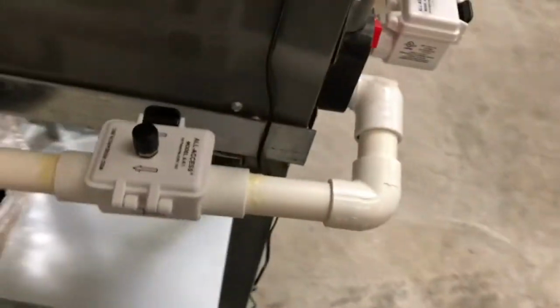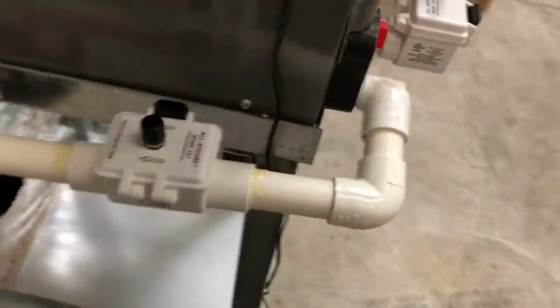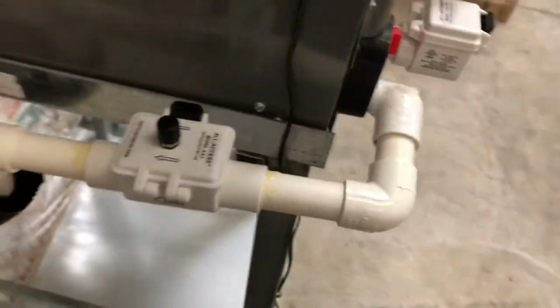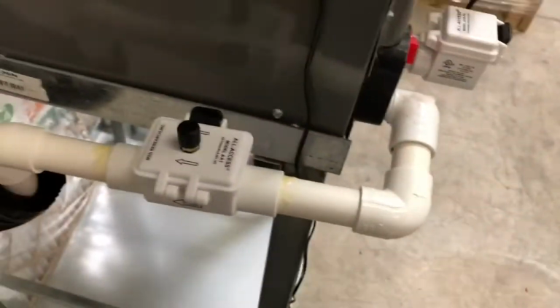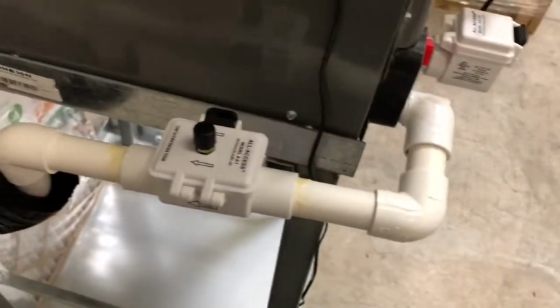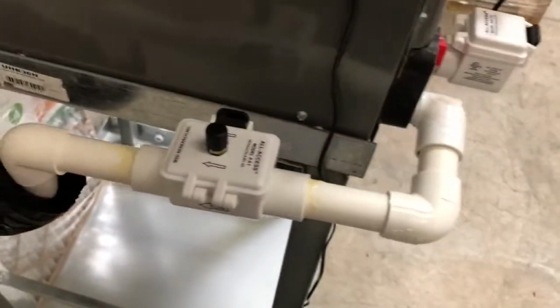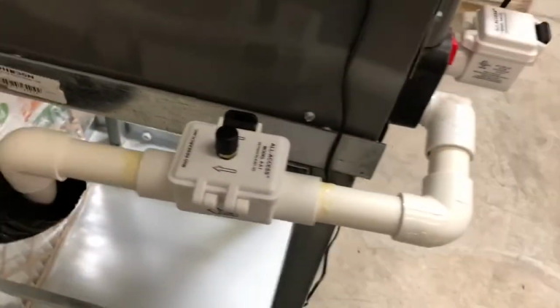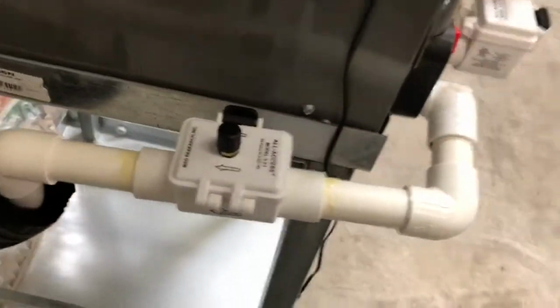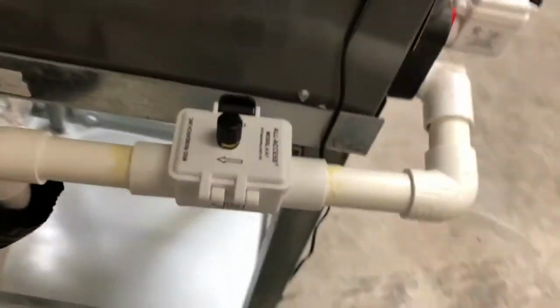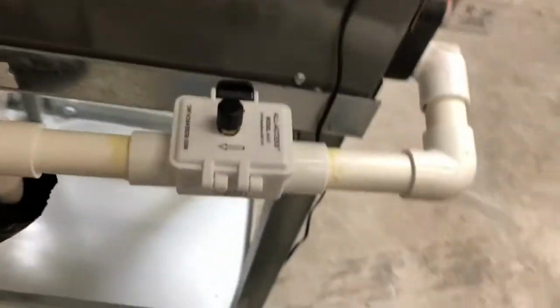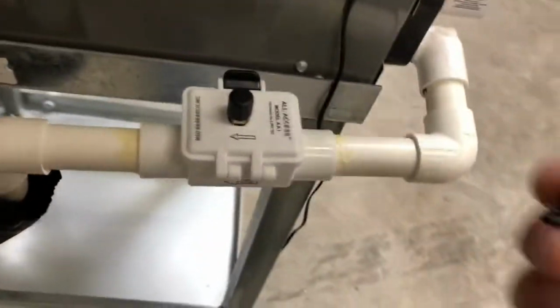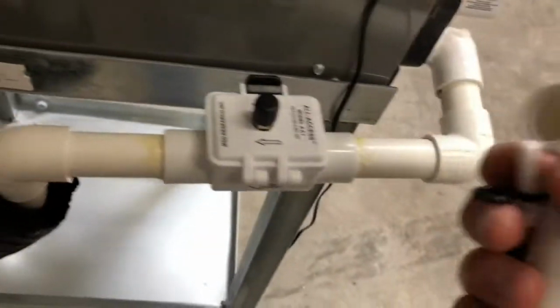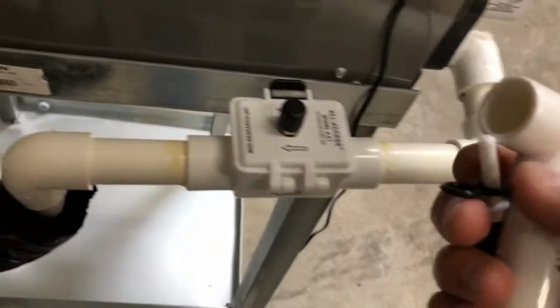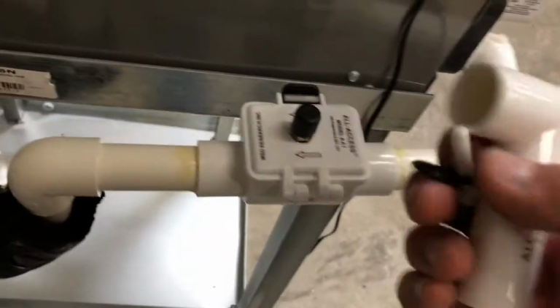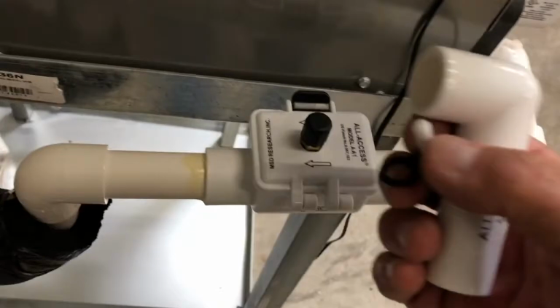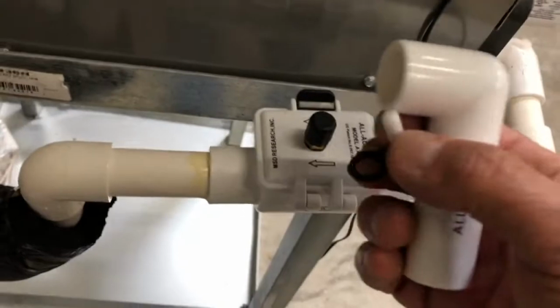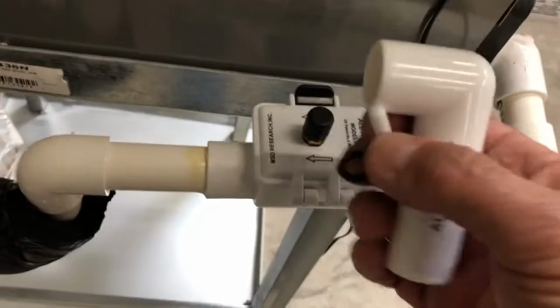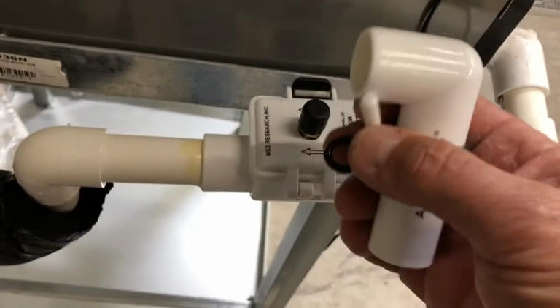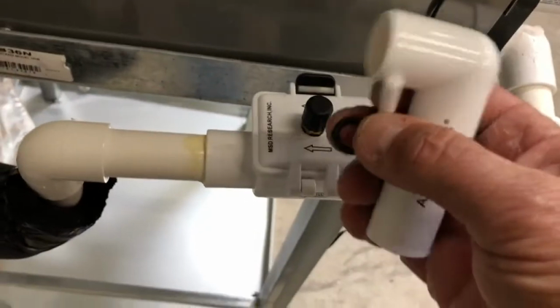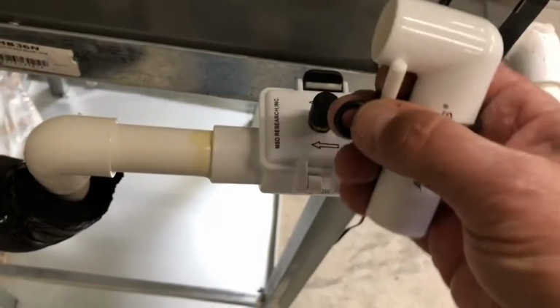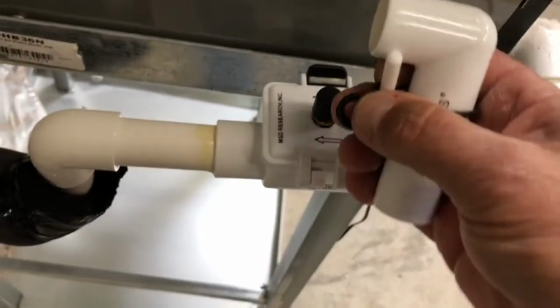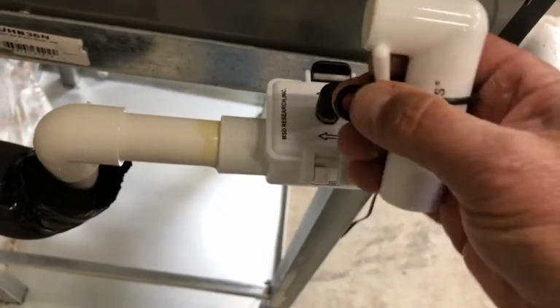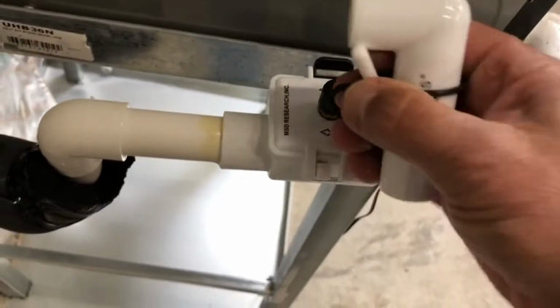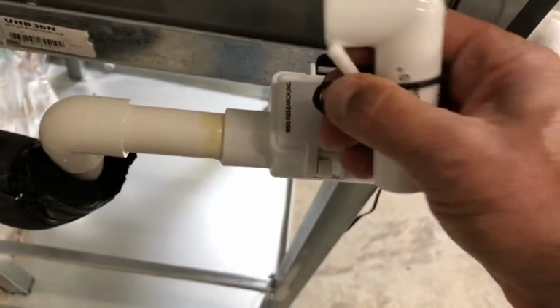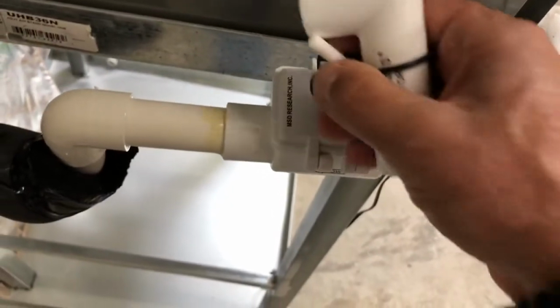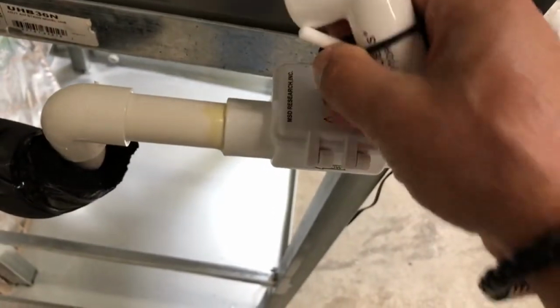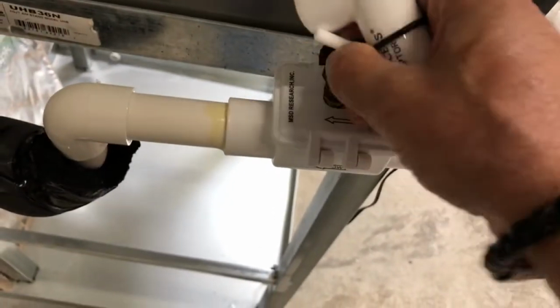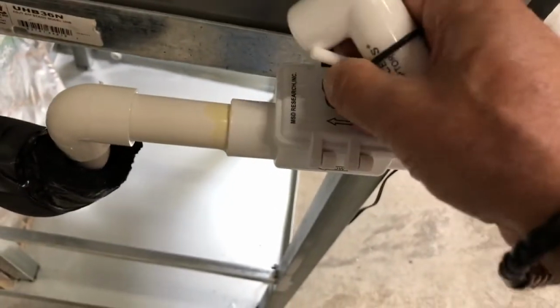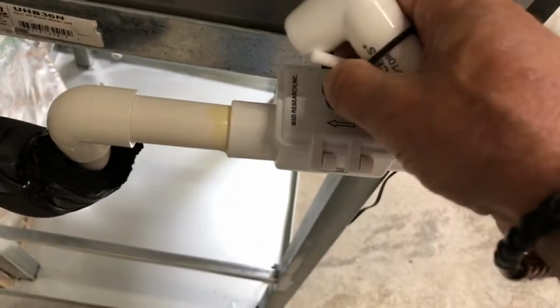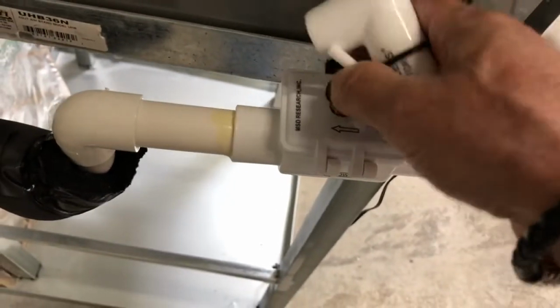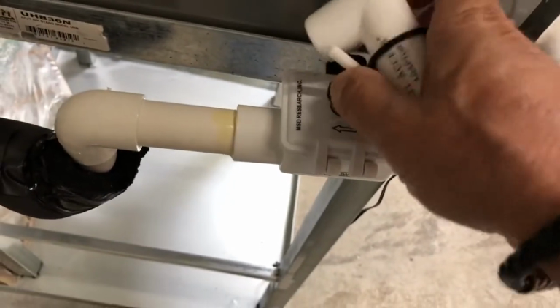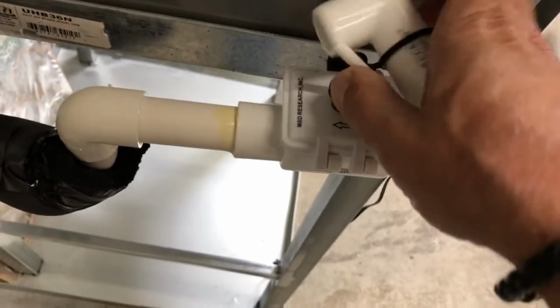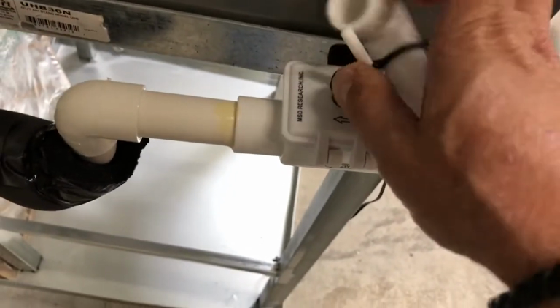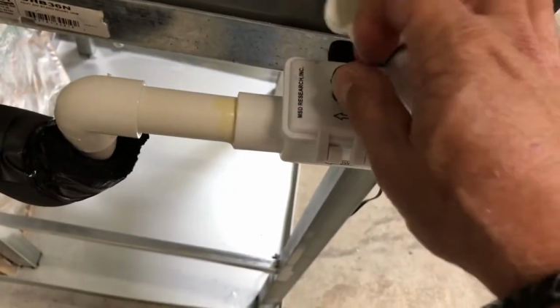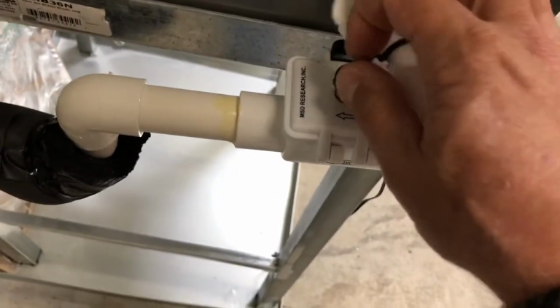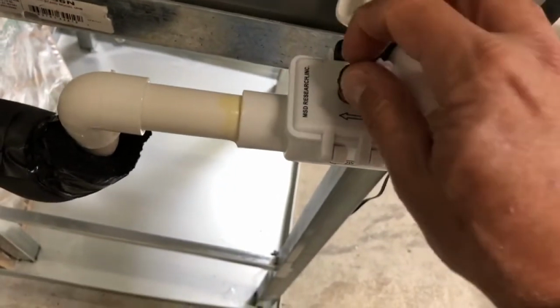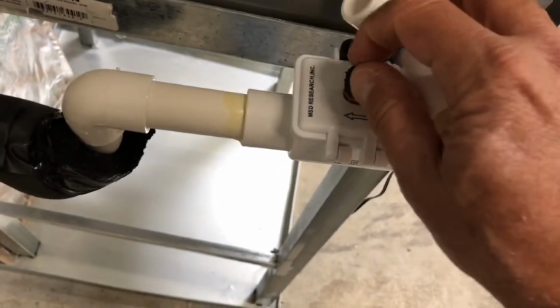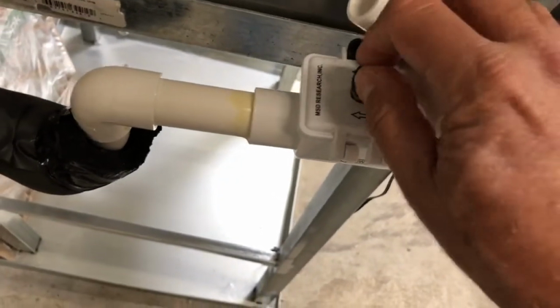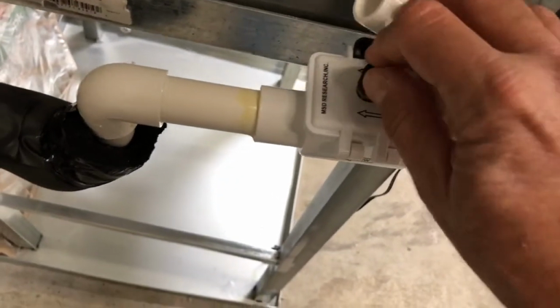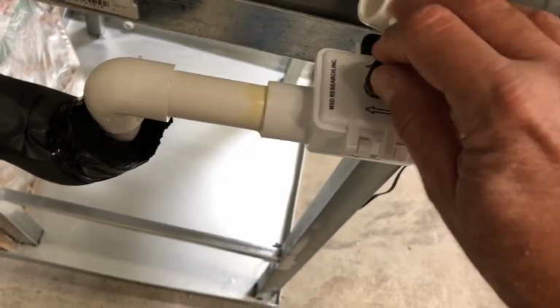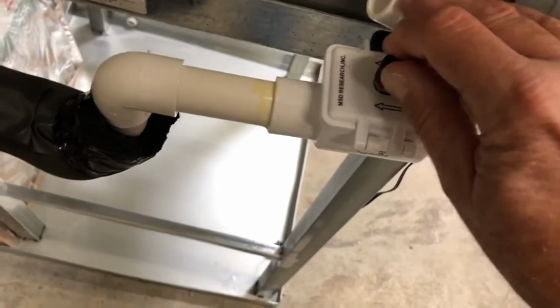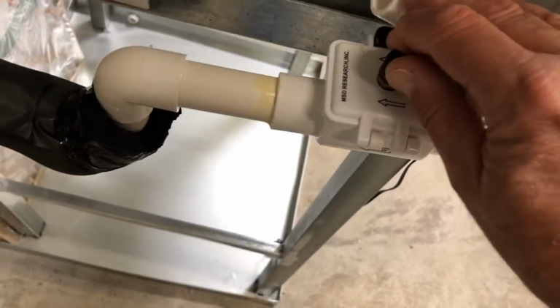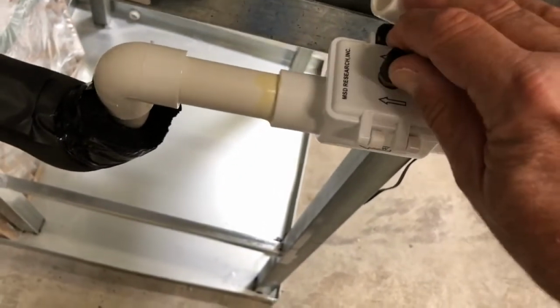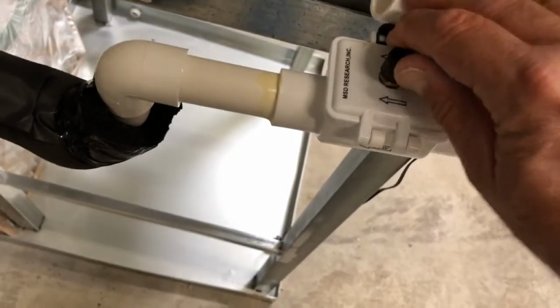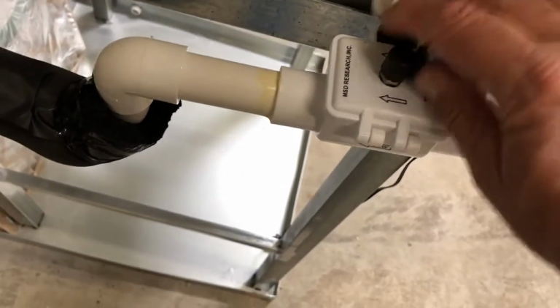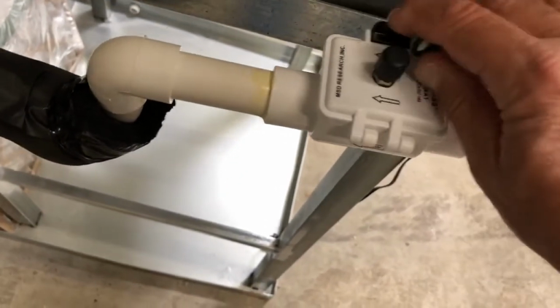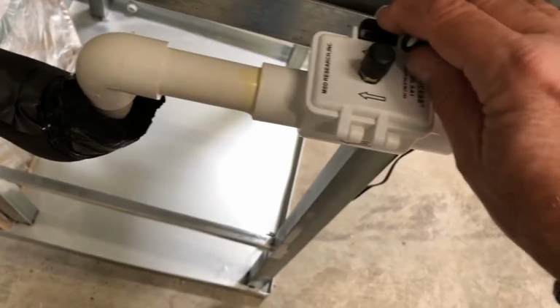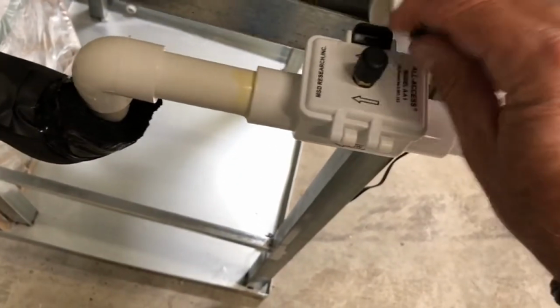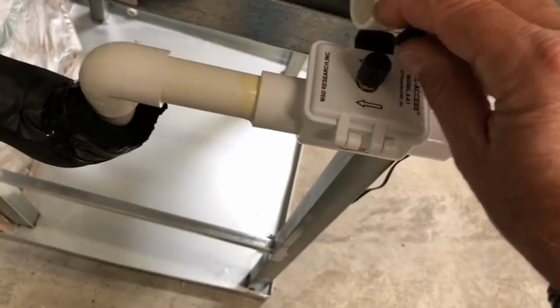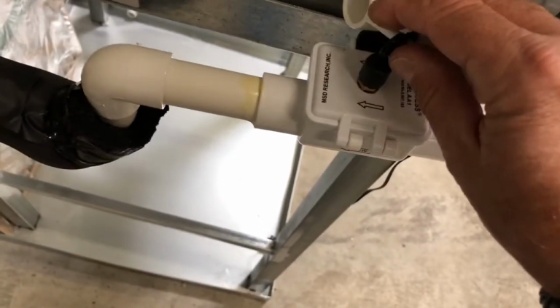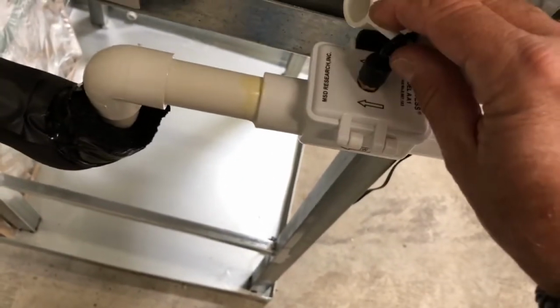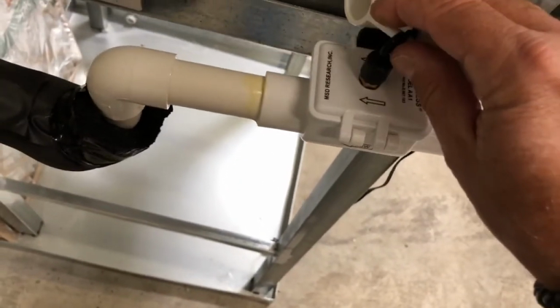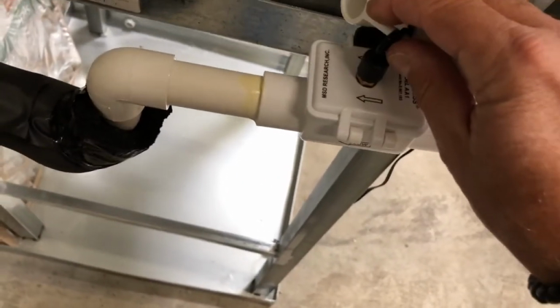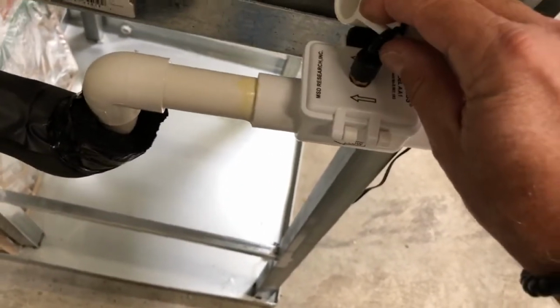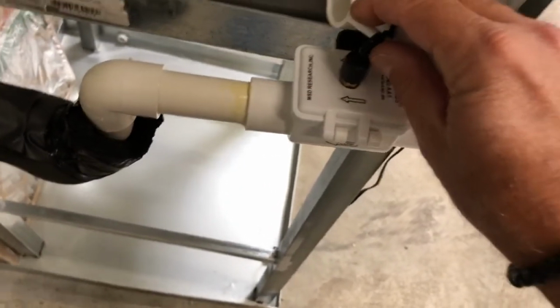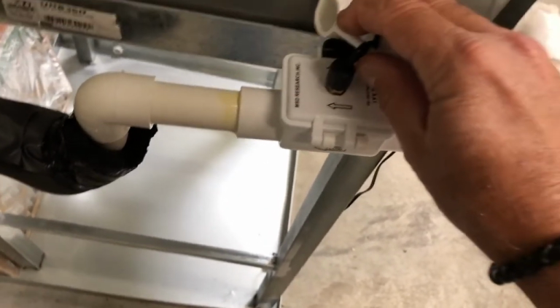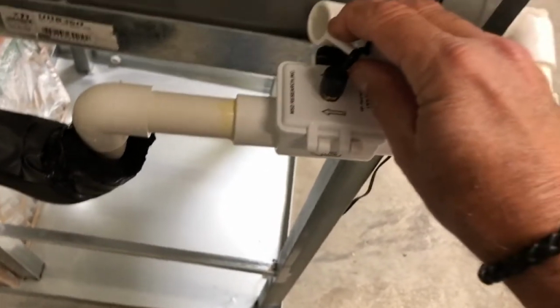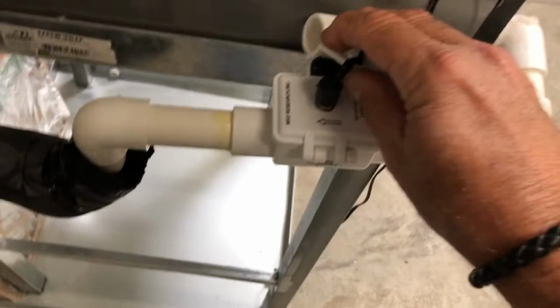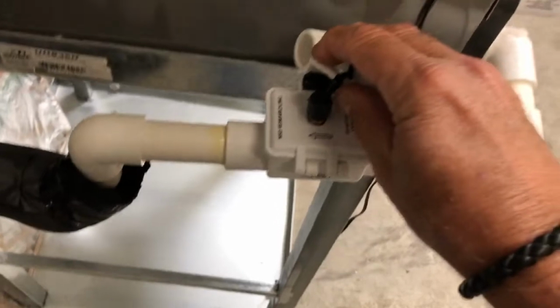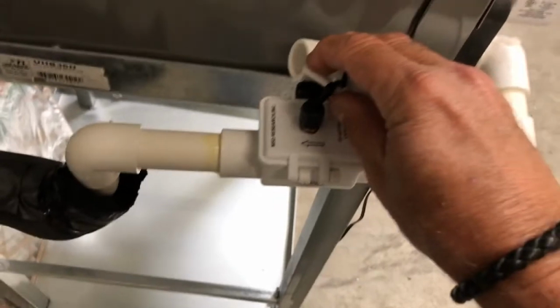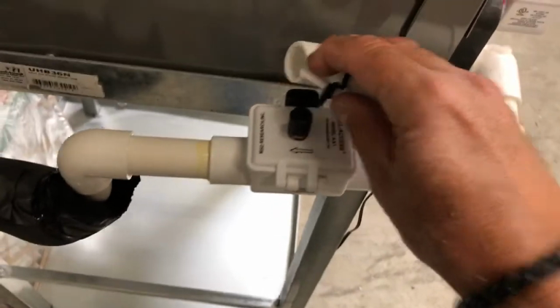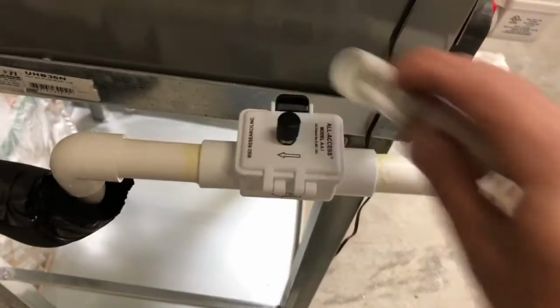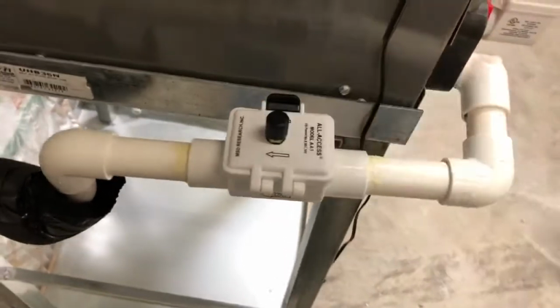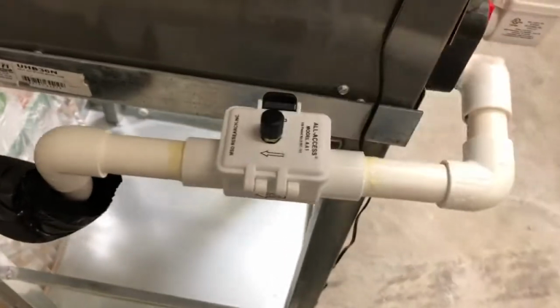The AA-1 adapter has a little band that allows you to keep it right on top here so it's always in place and ready for use.